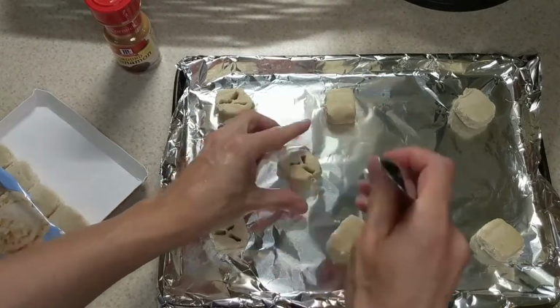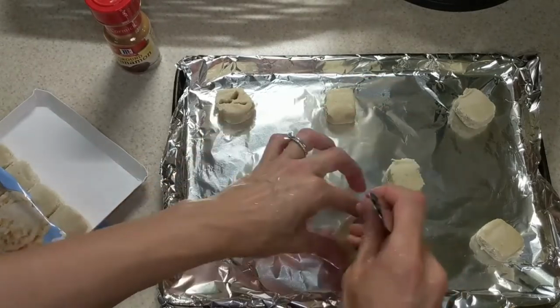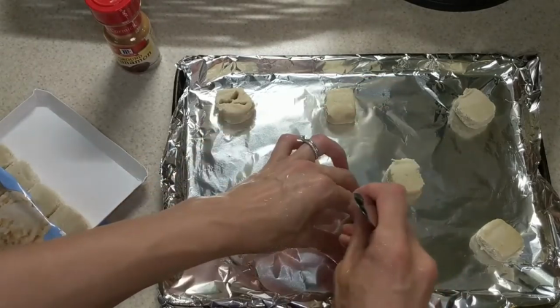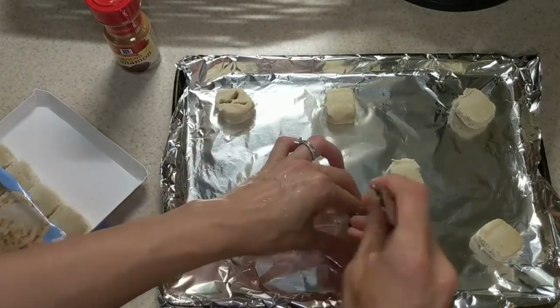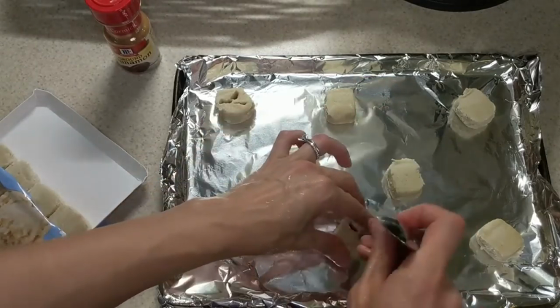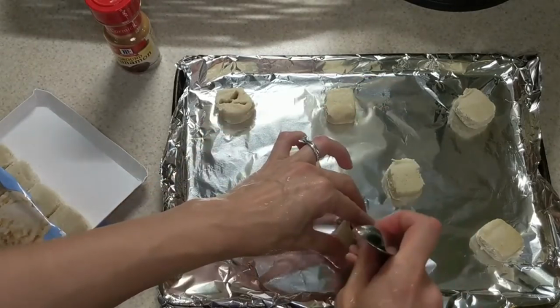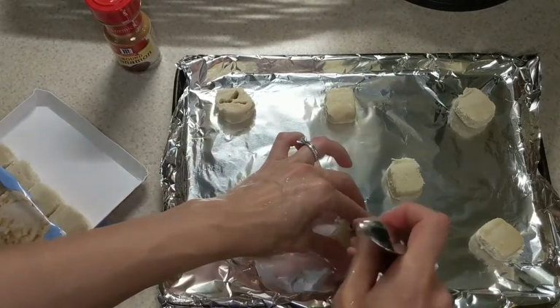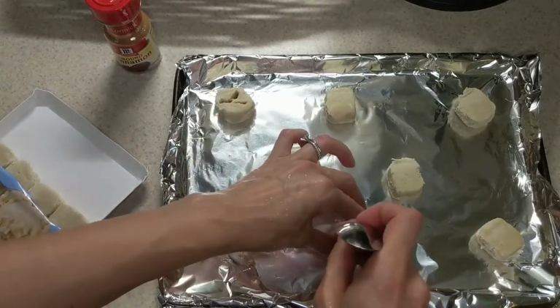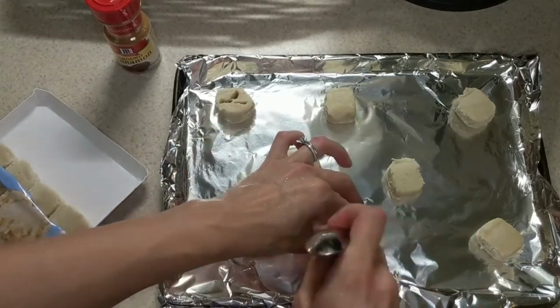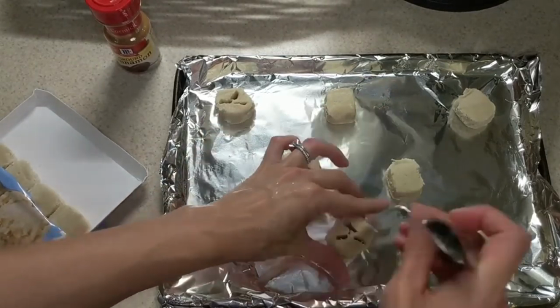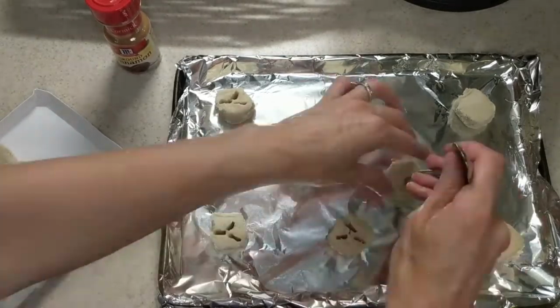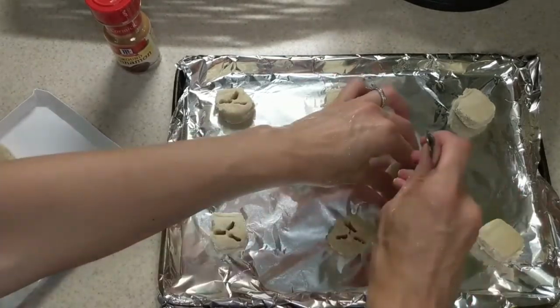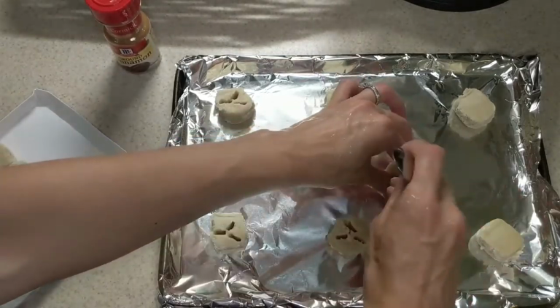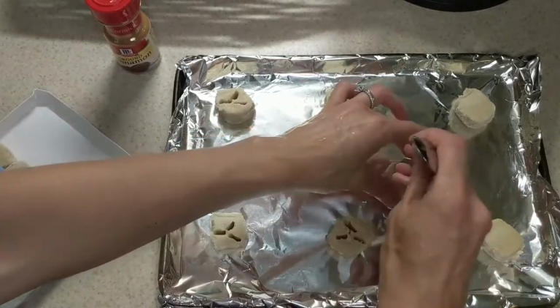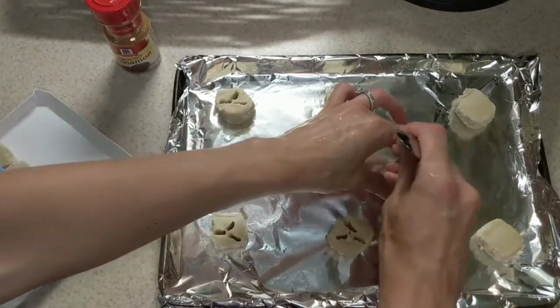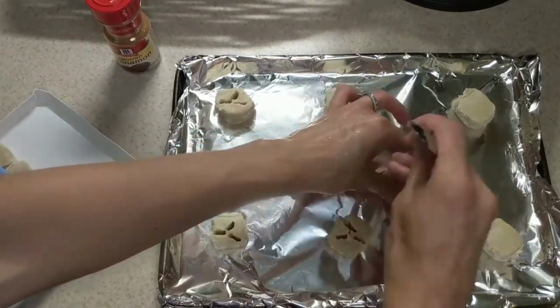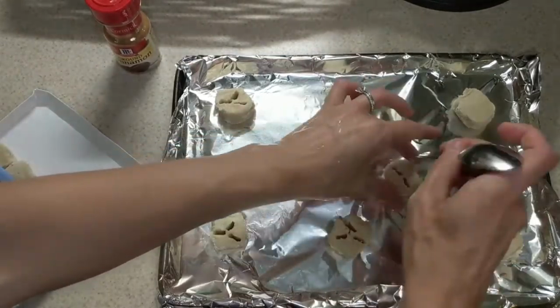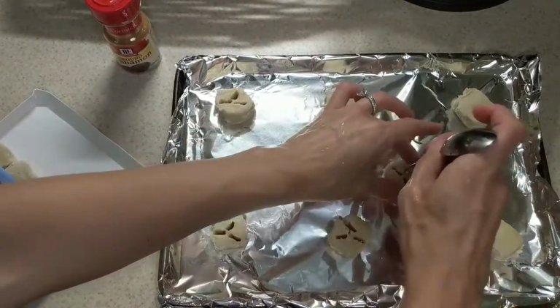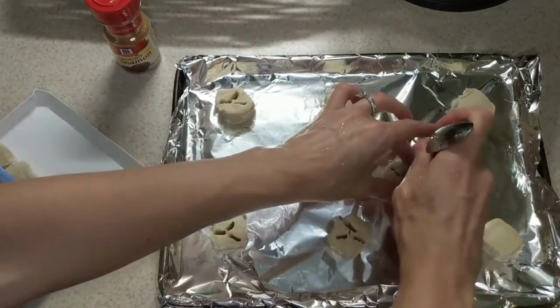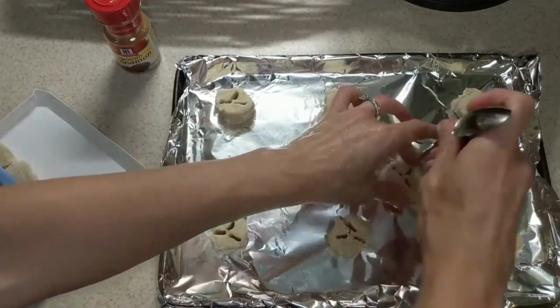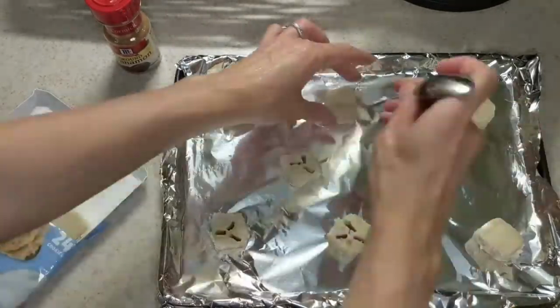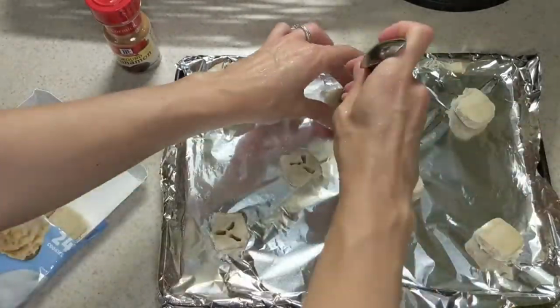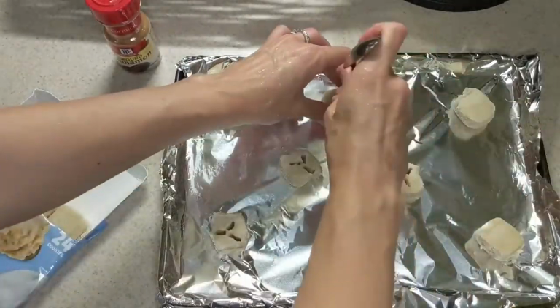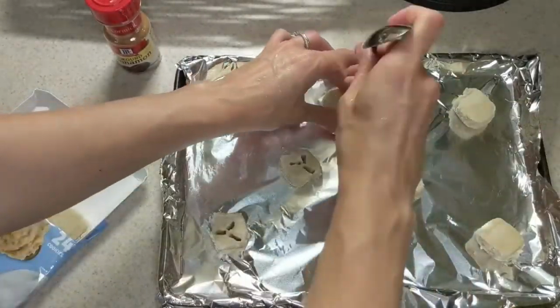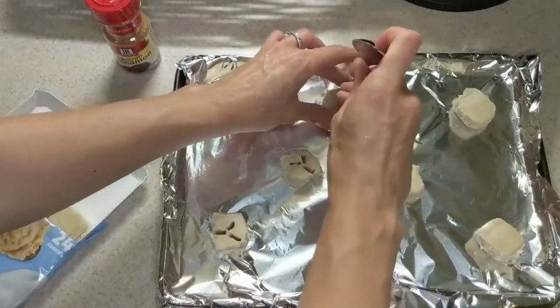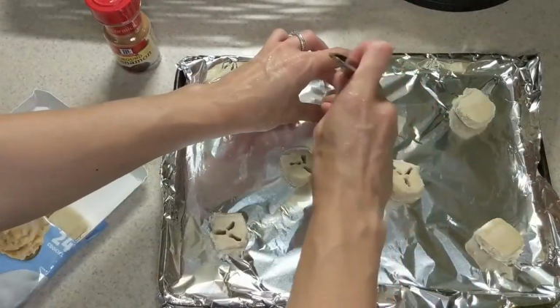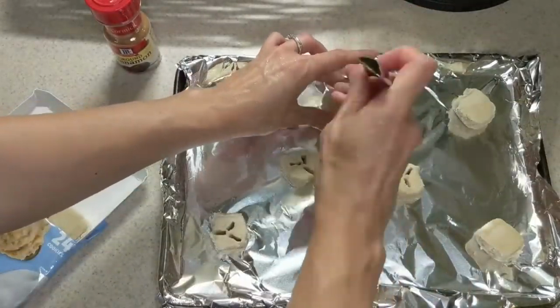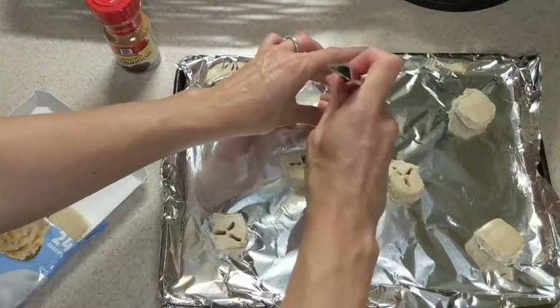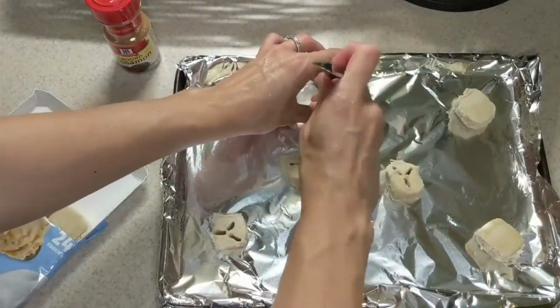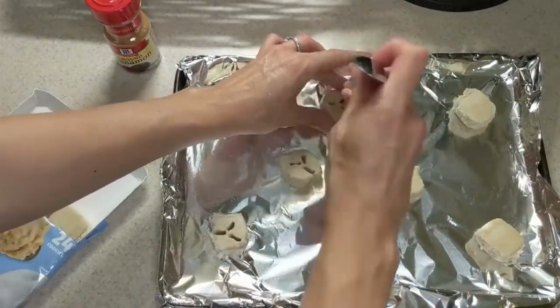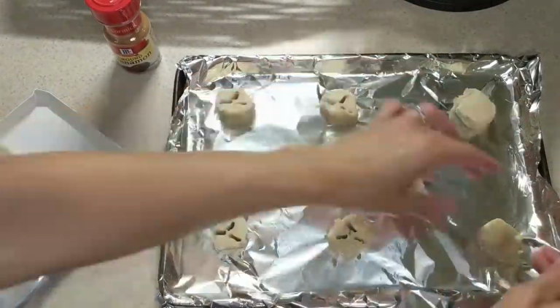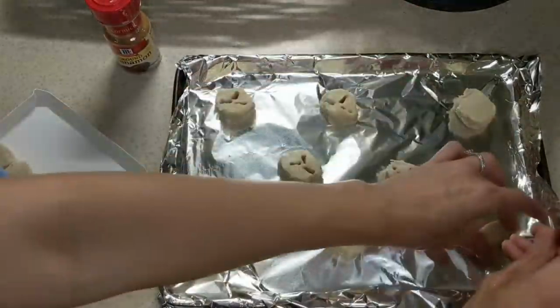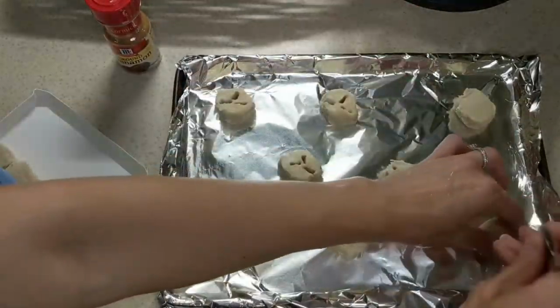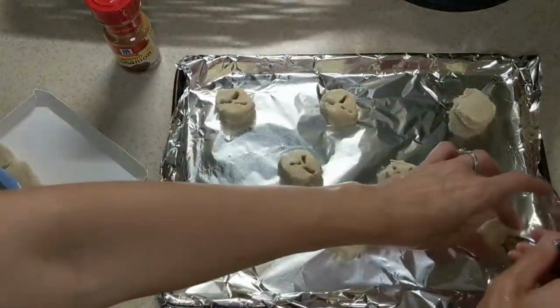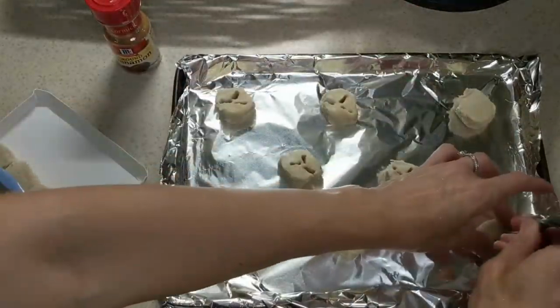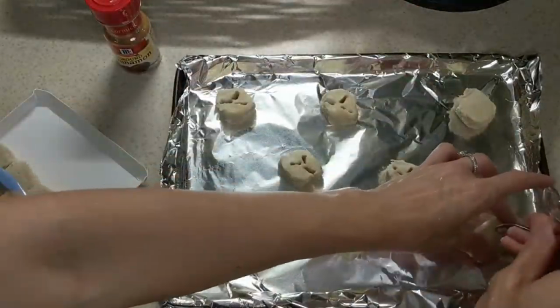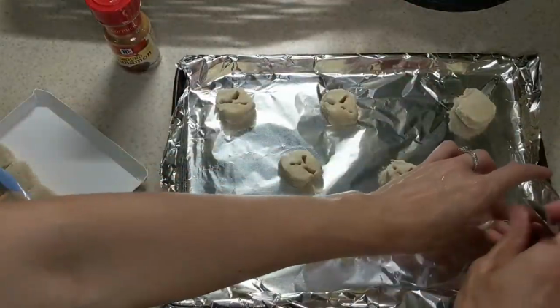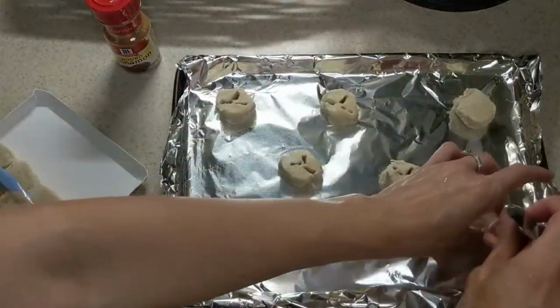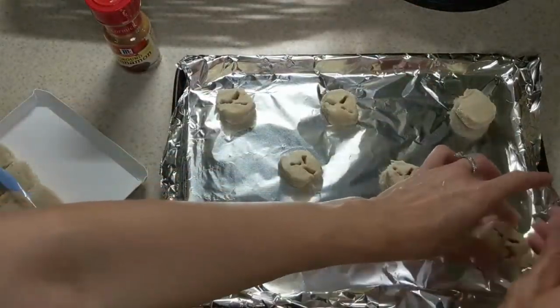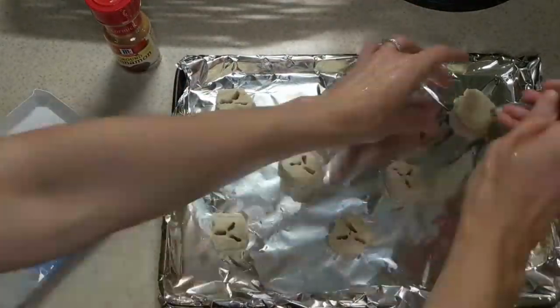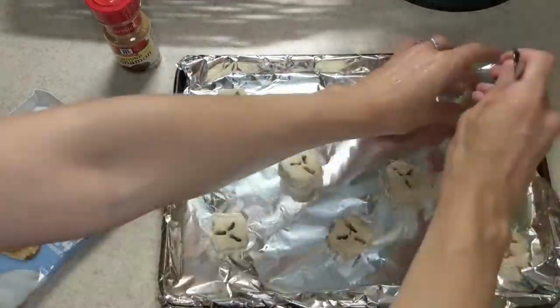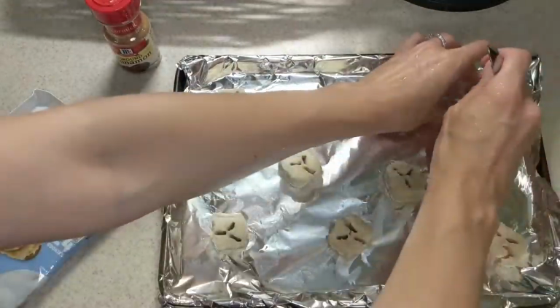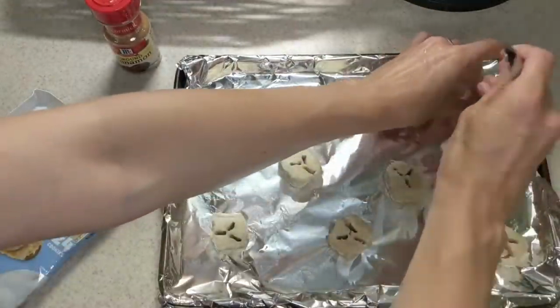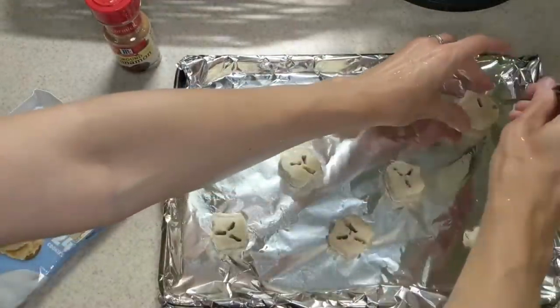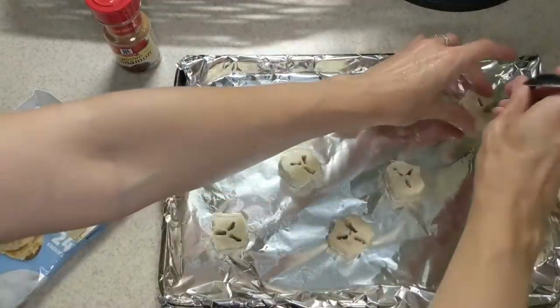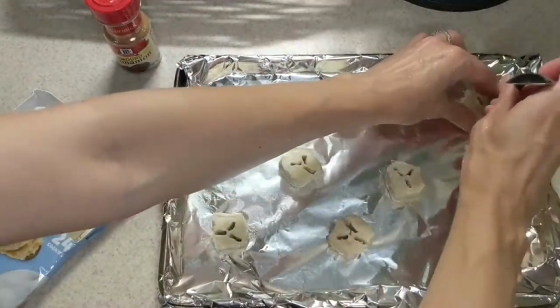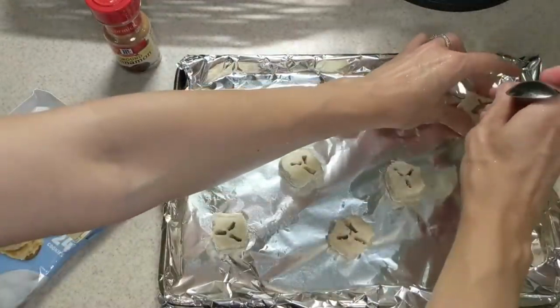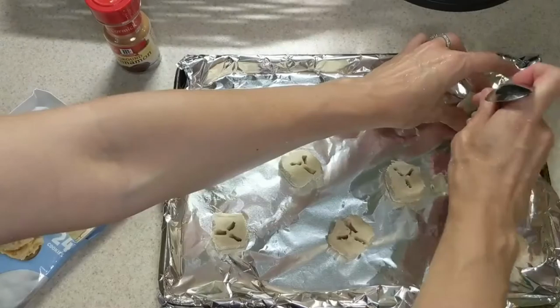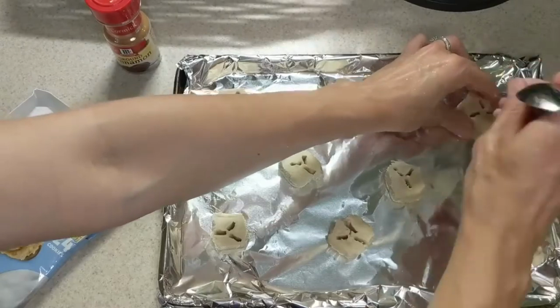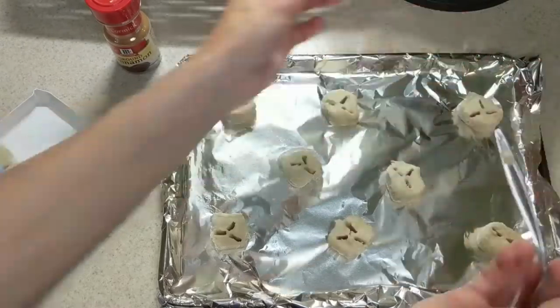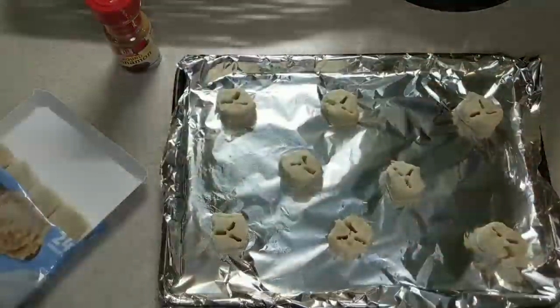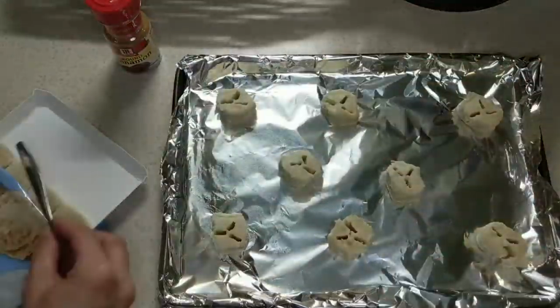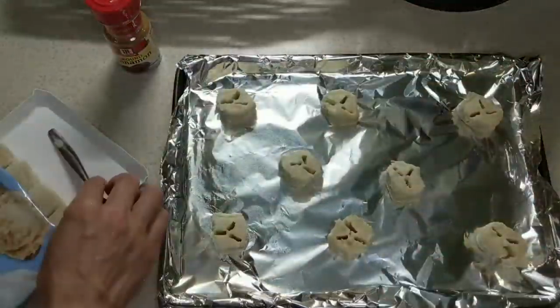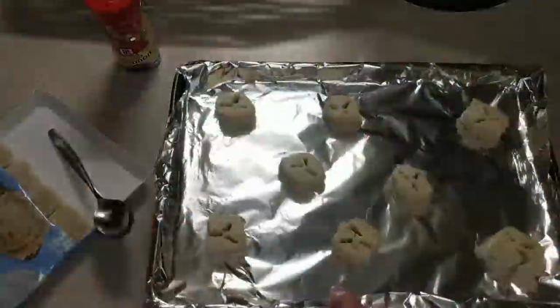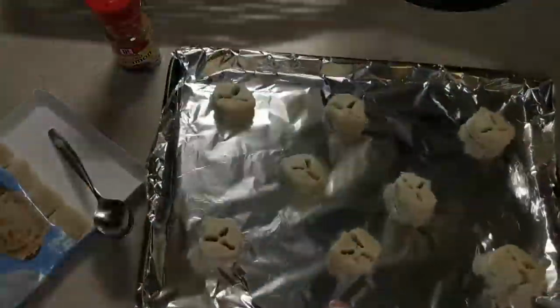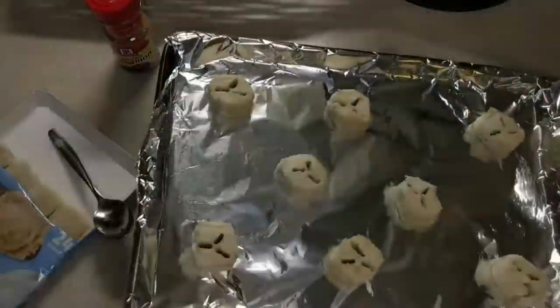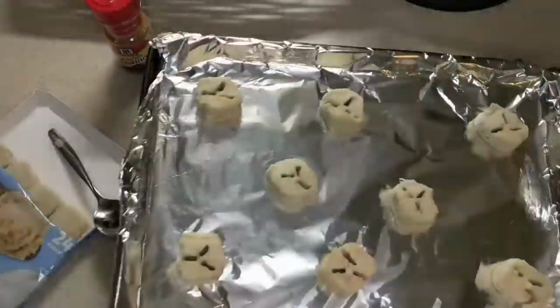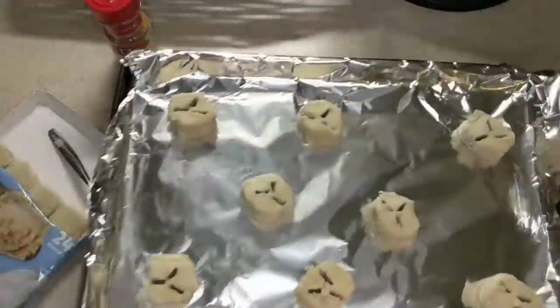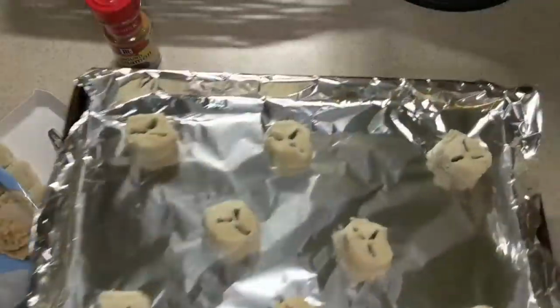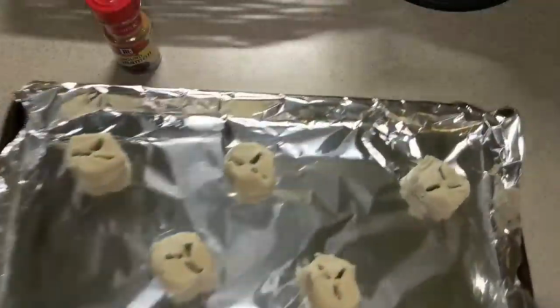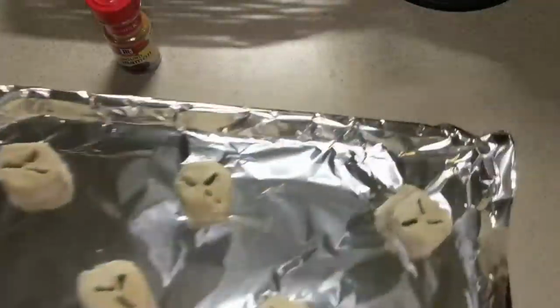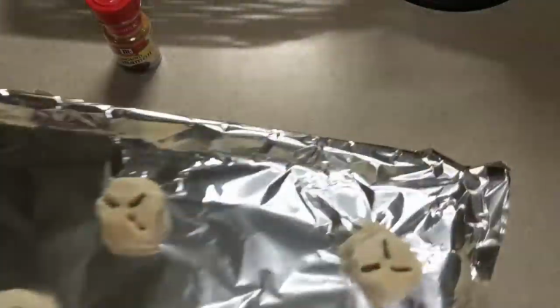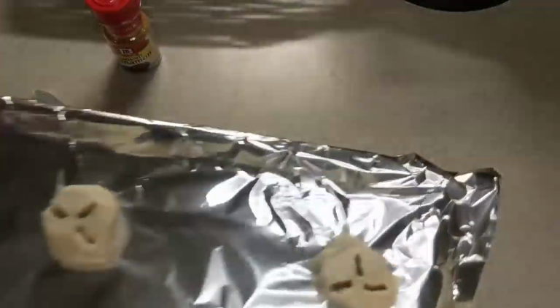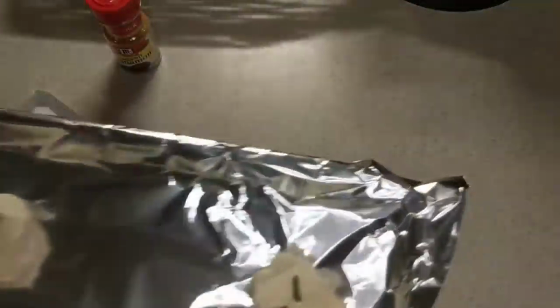Once you're done putting the holes in all your sugar cookies, you're gonna take that and throw it in the oven for 14 minutes.